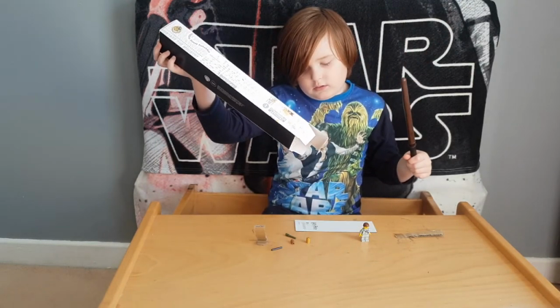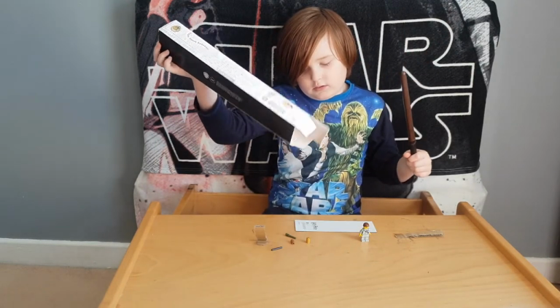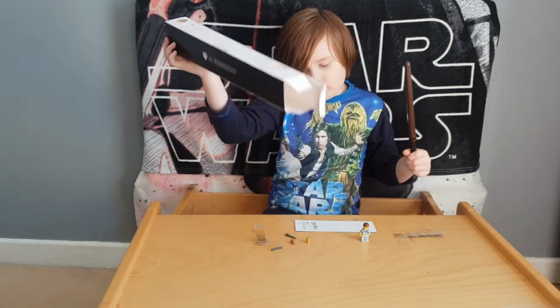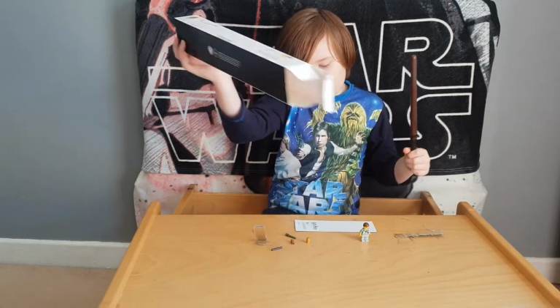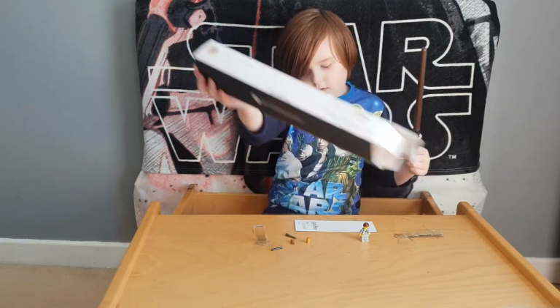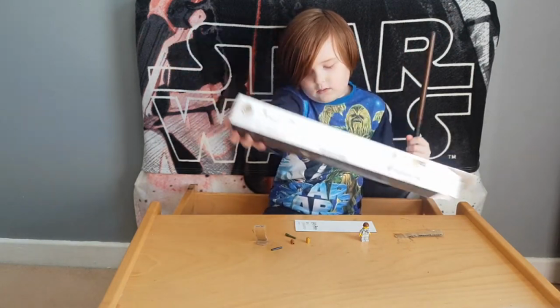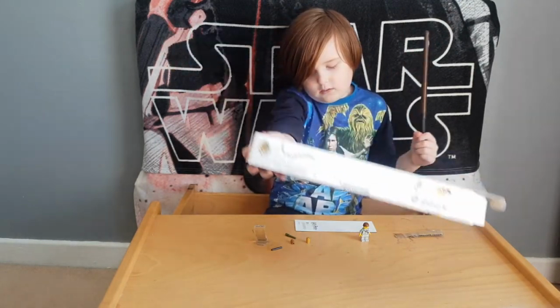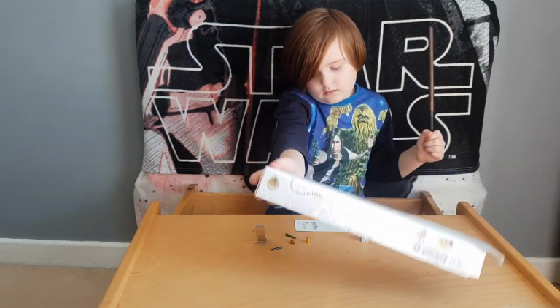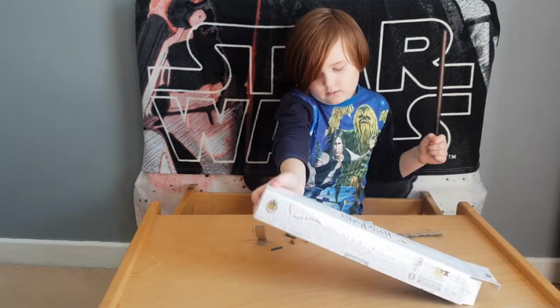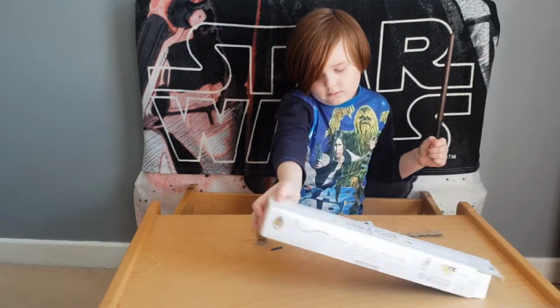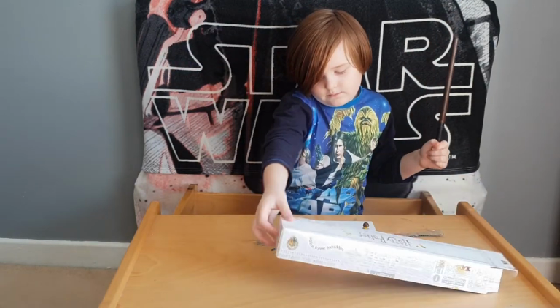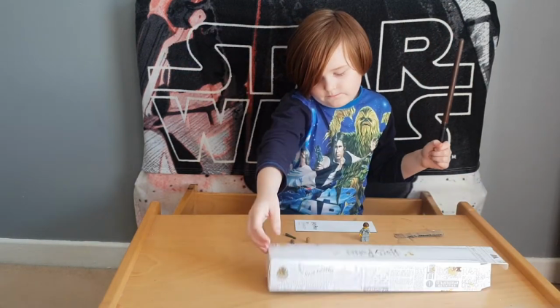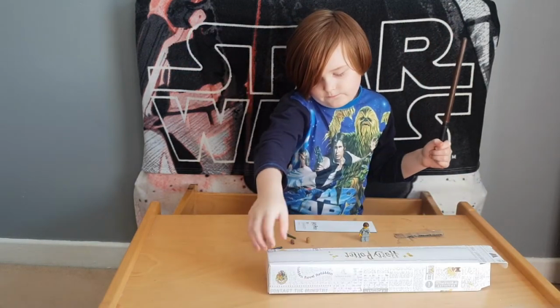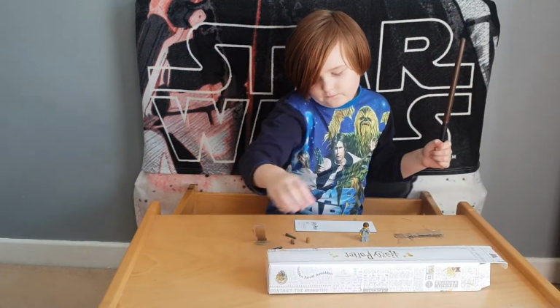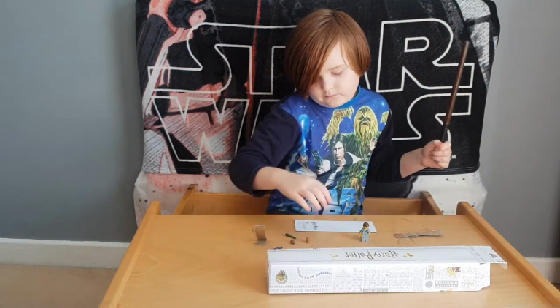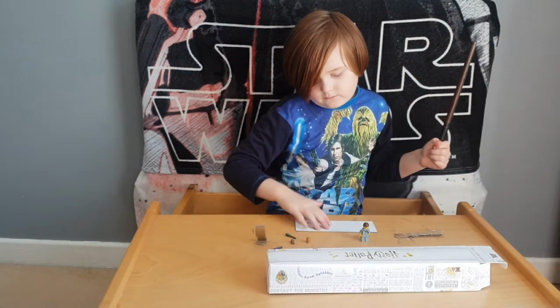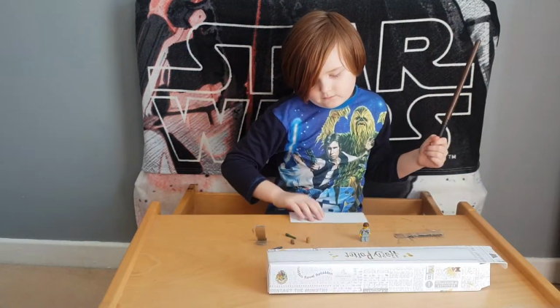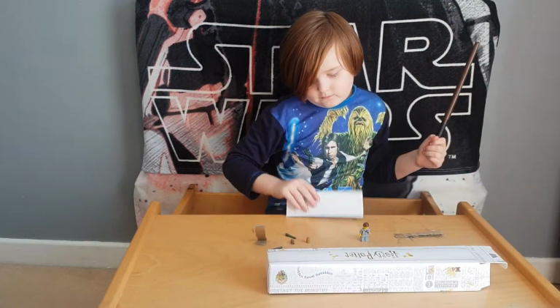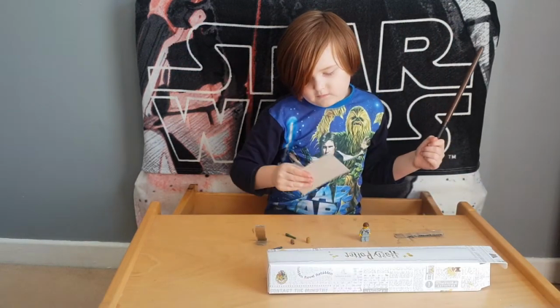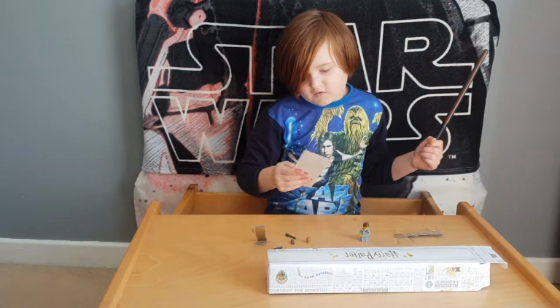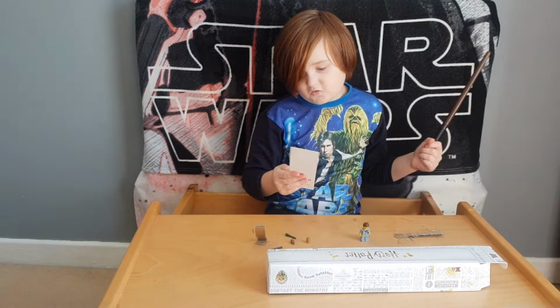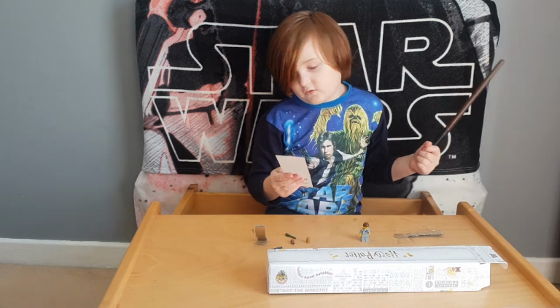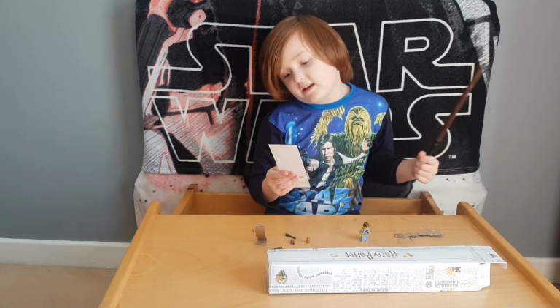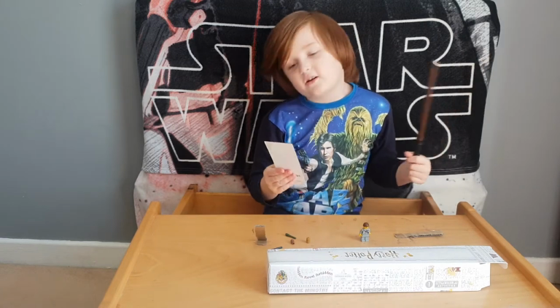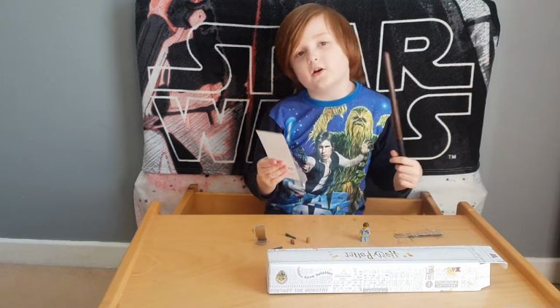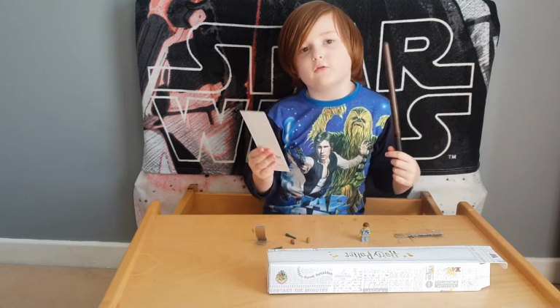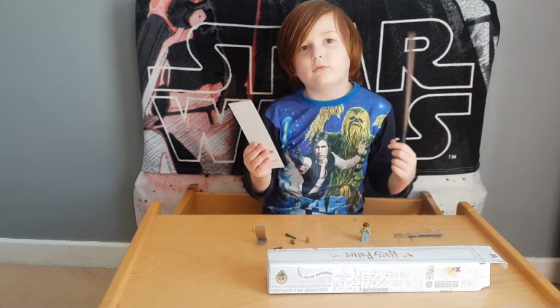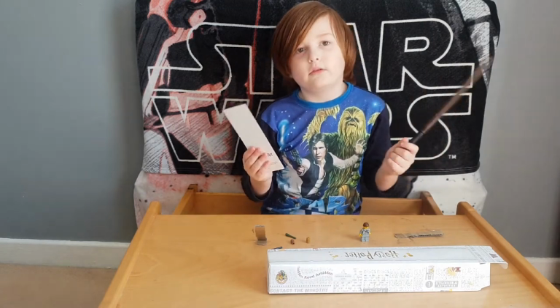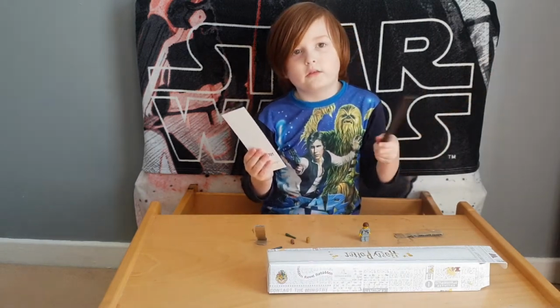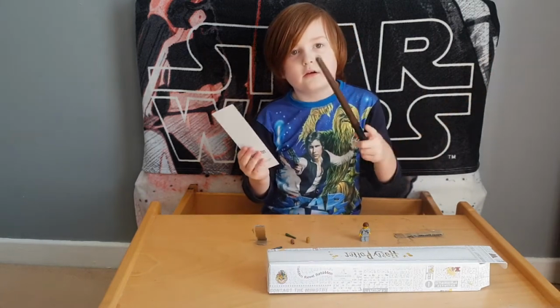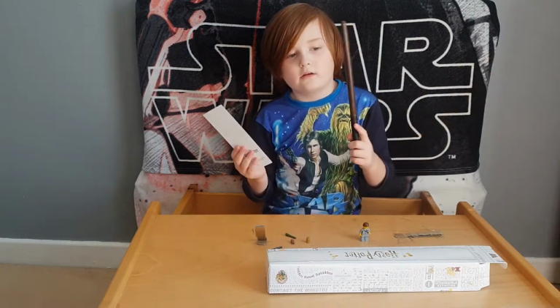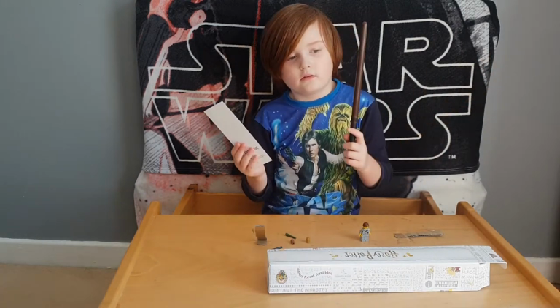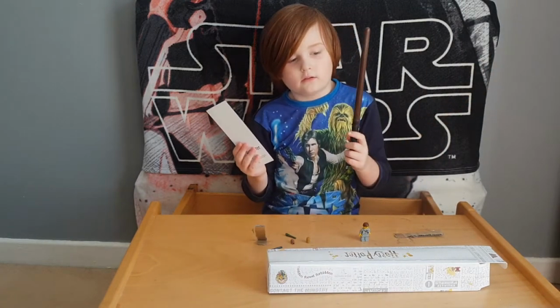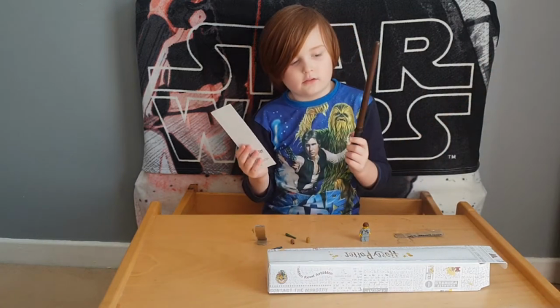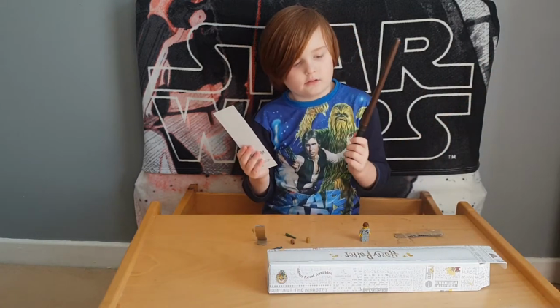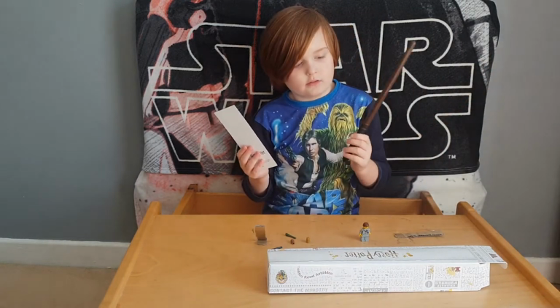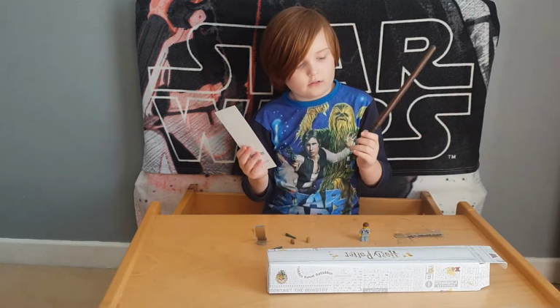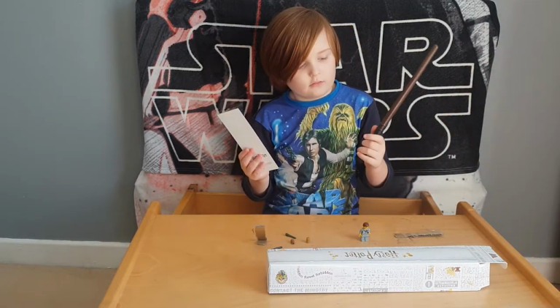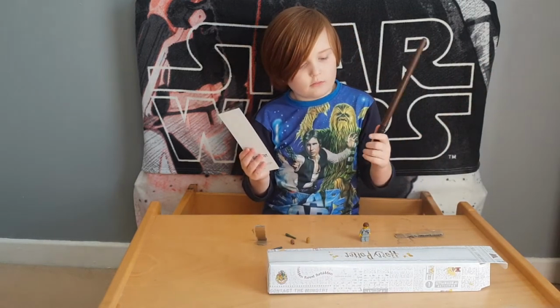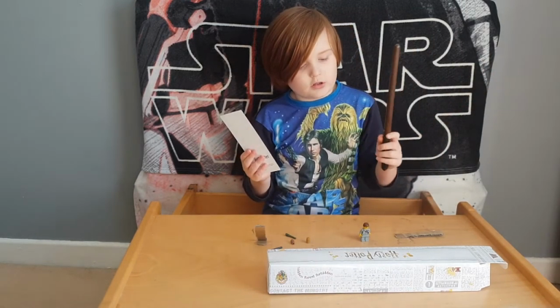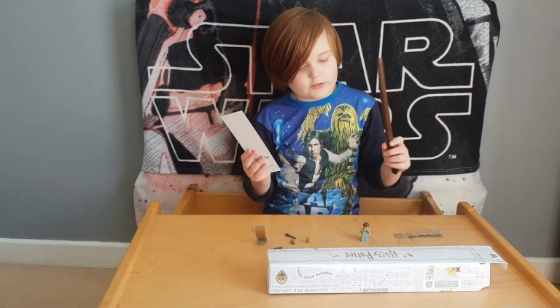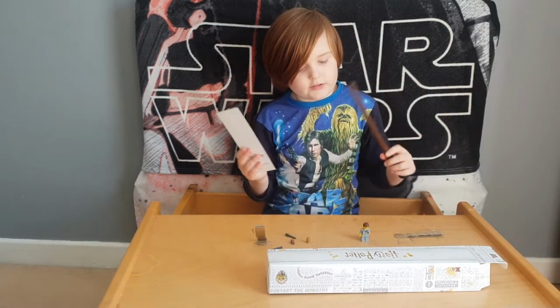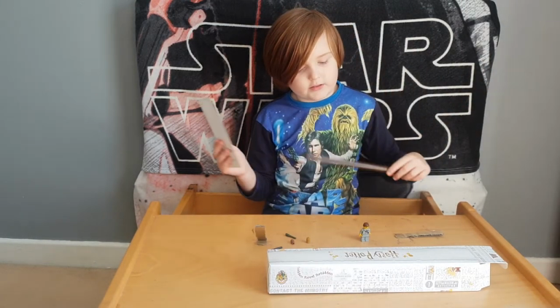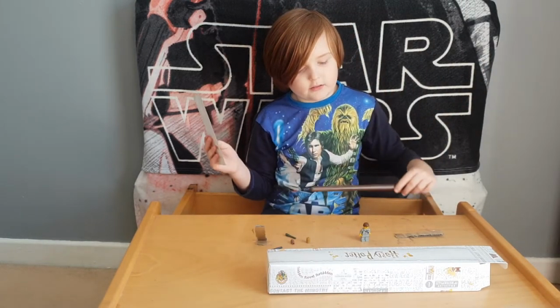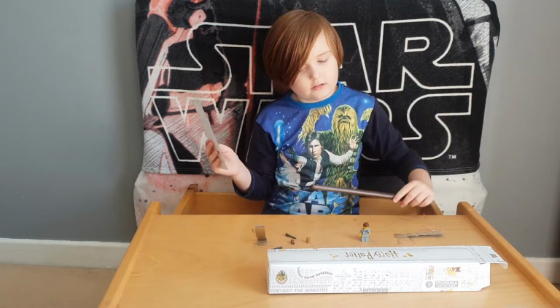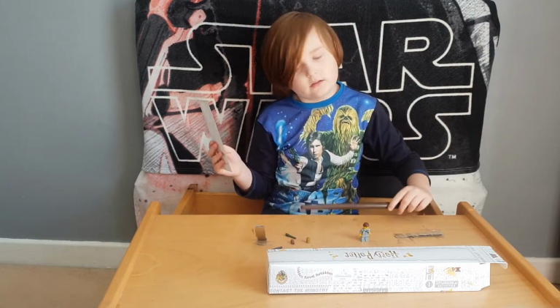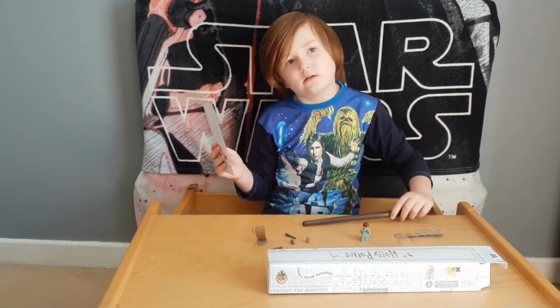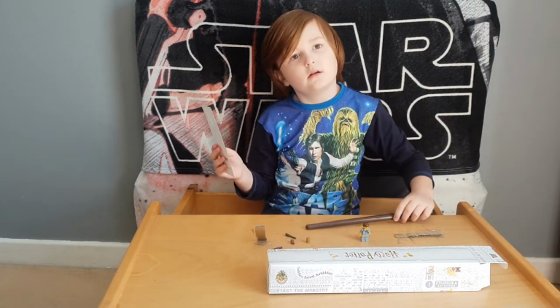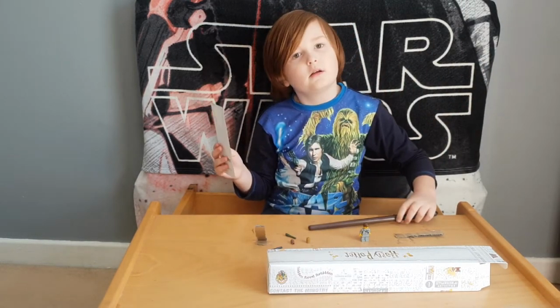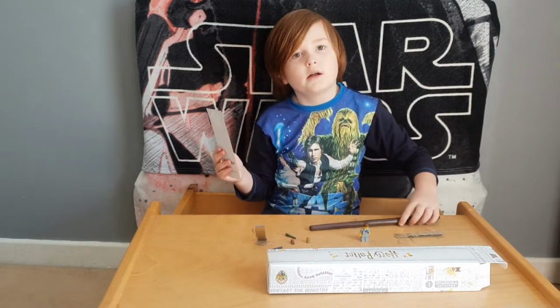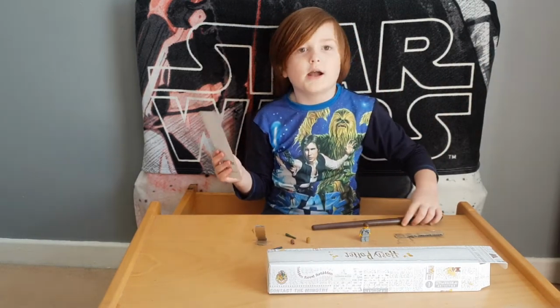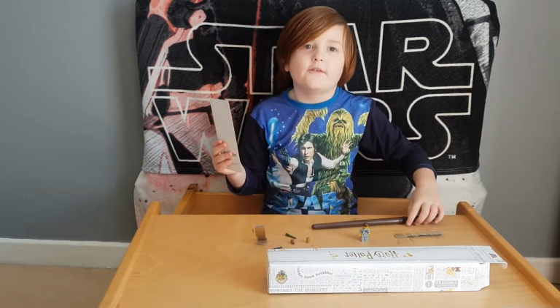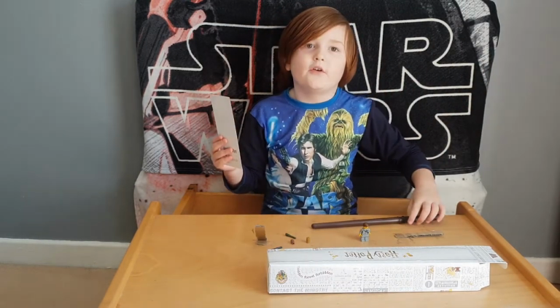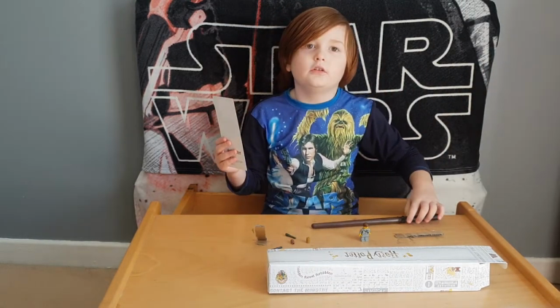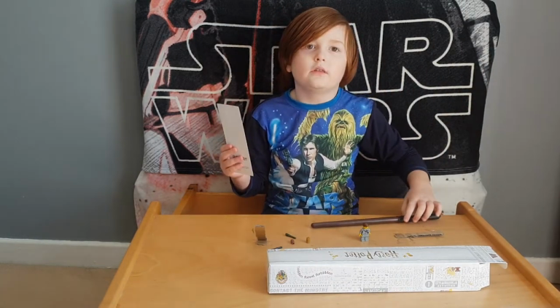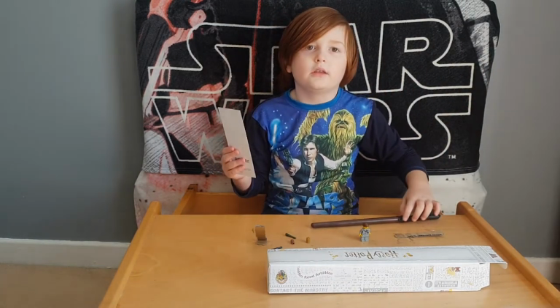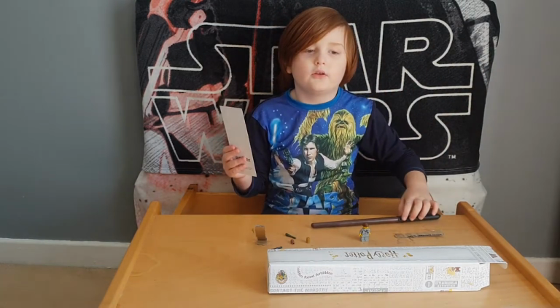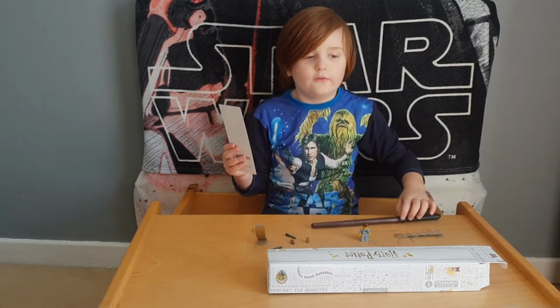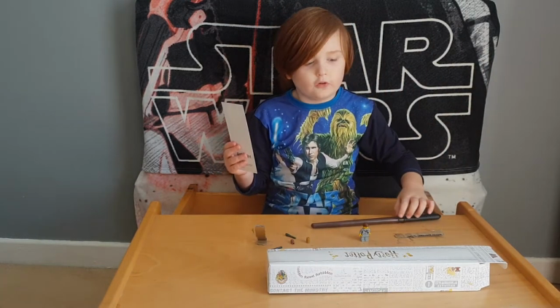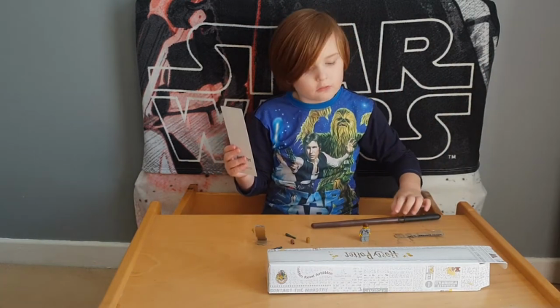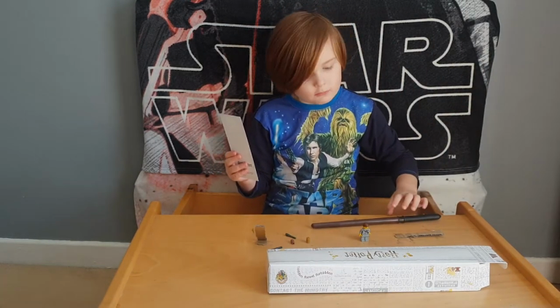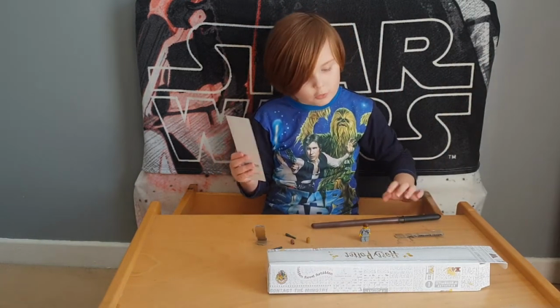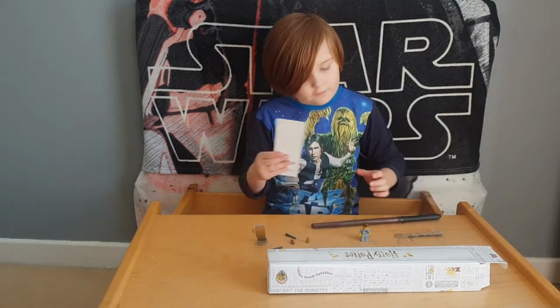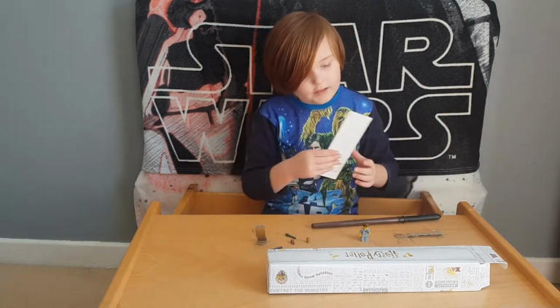It's Draco's wand. I've only seen the first movie.